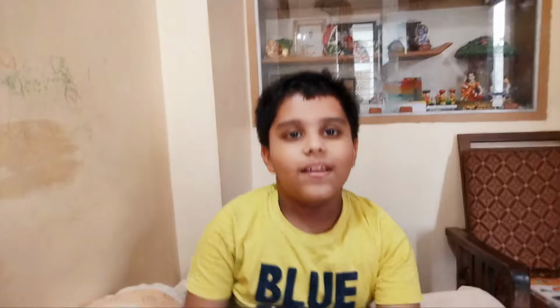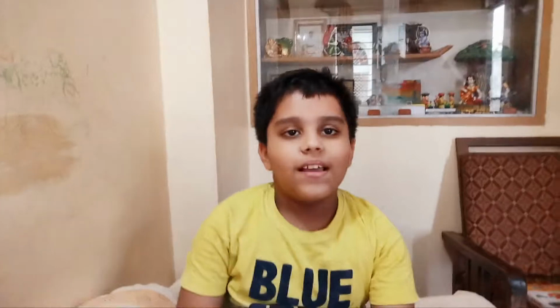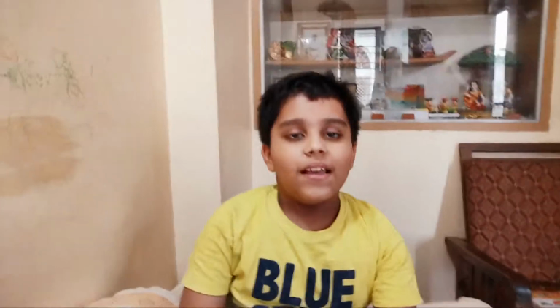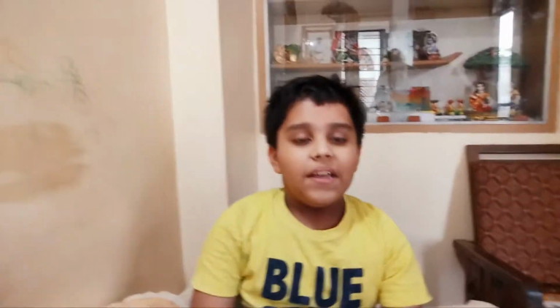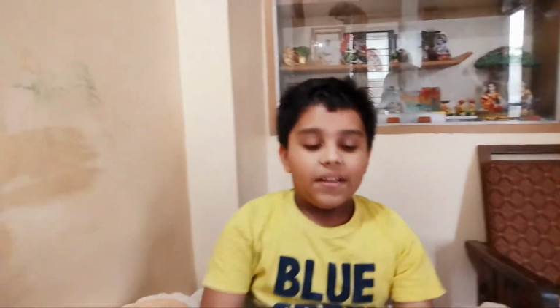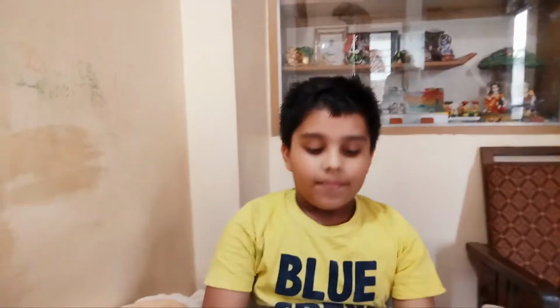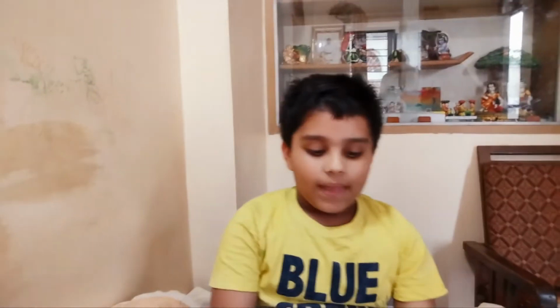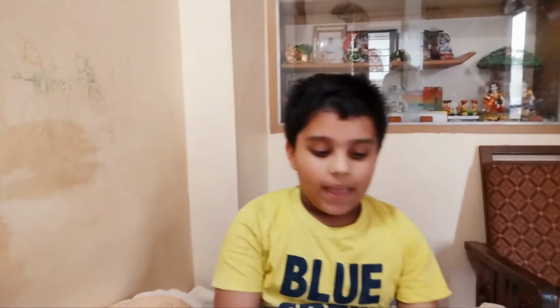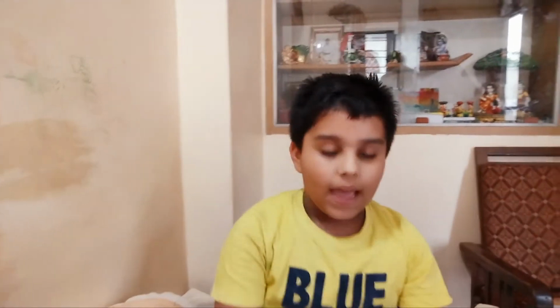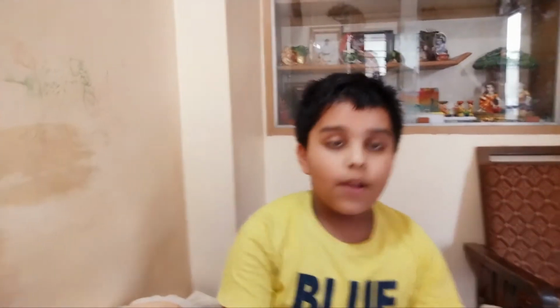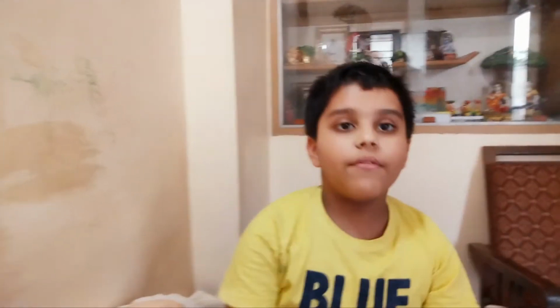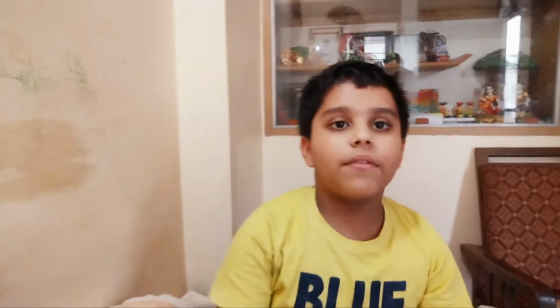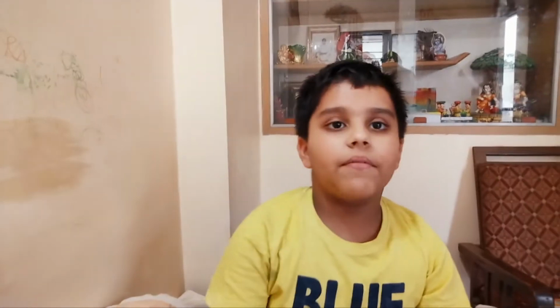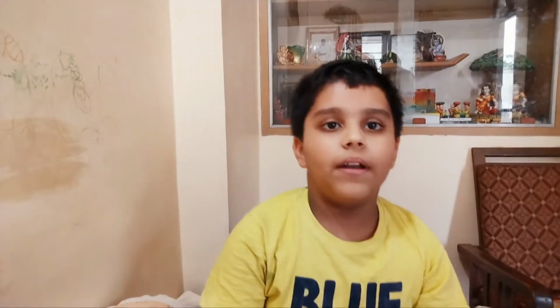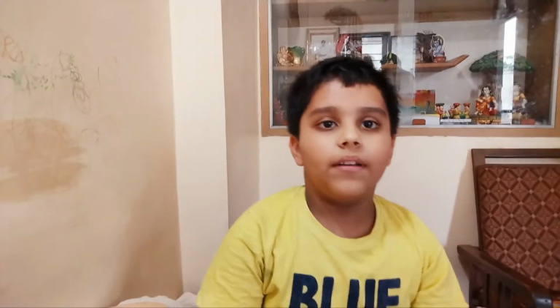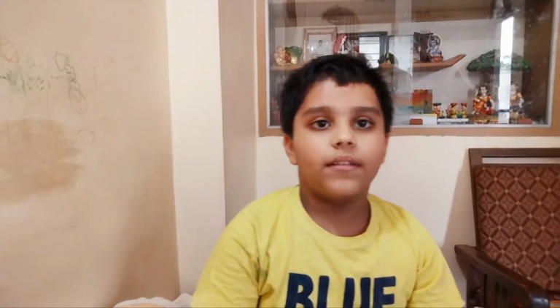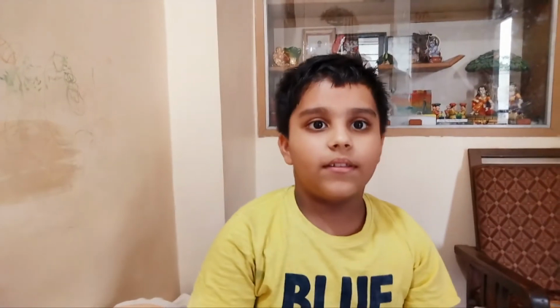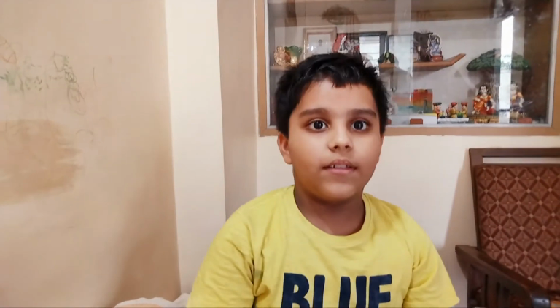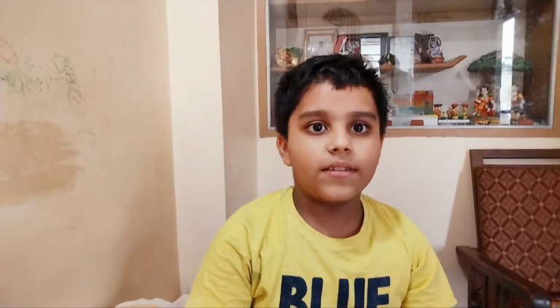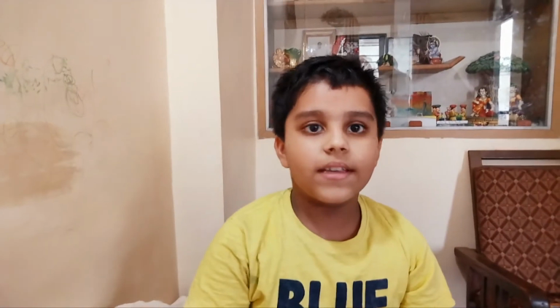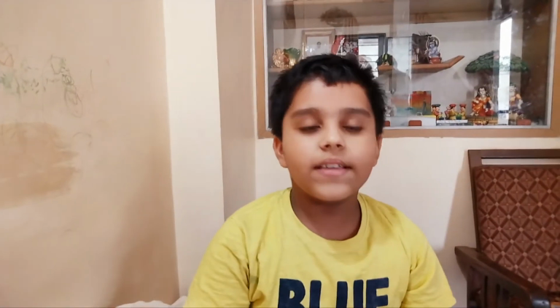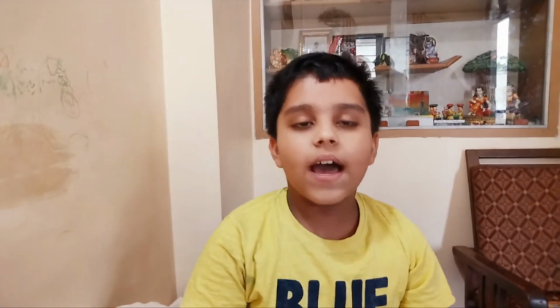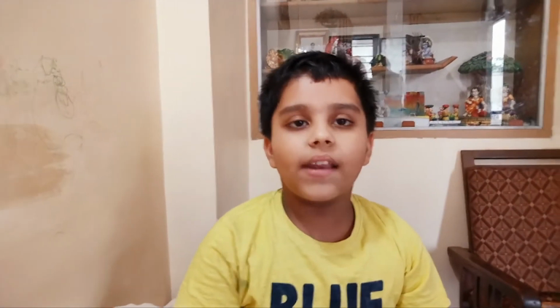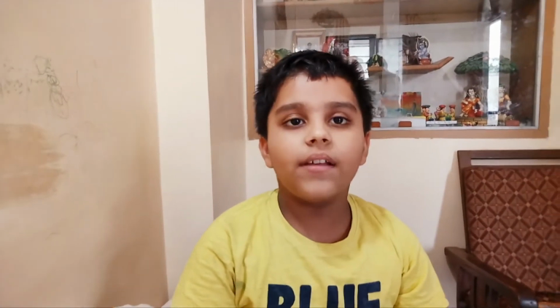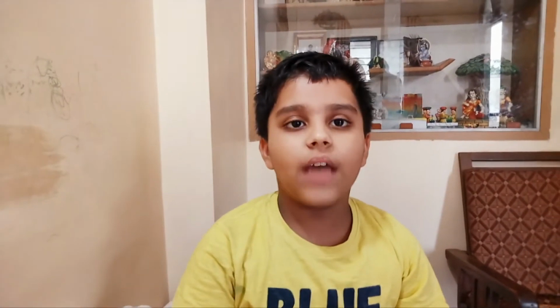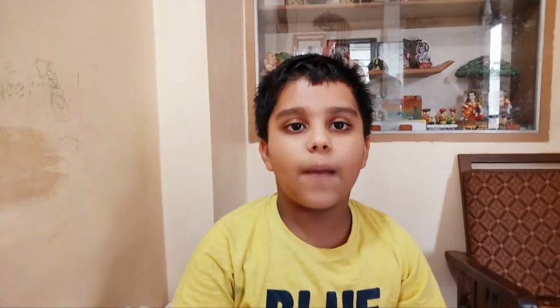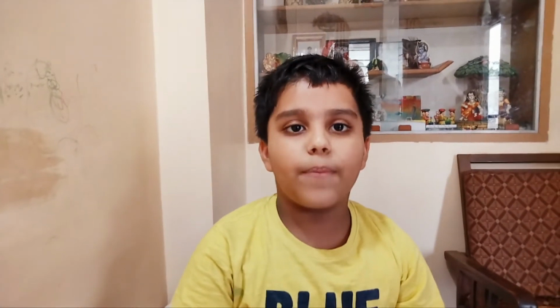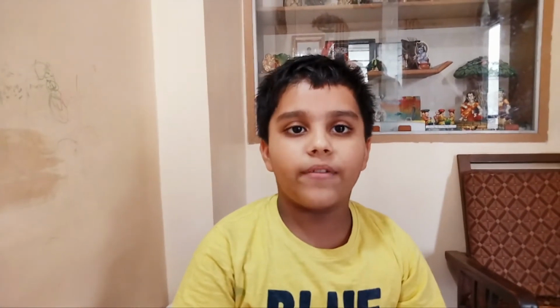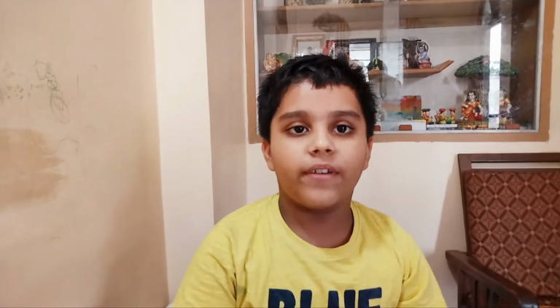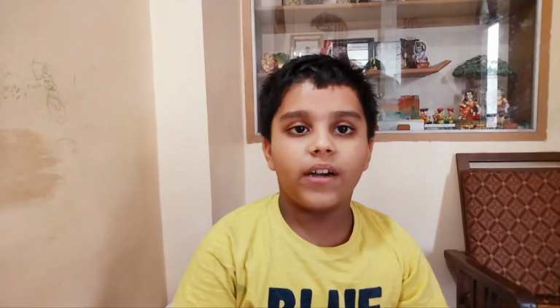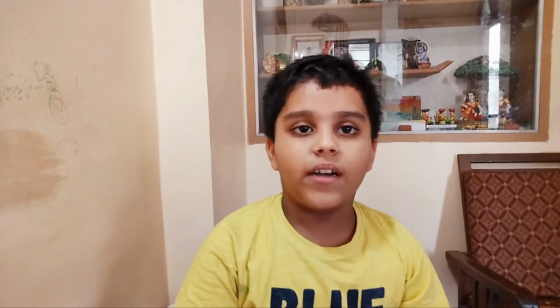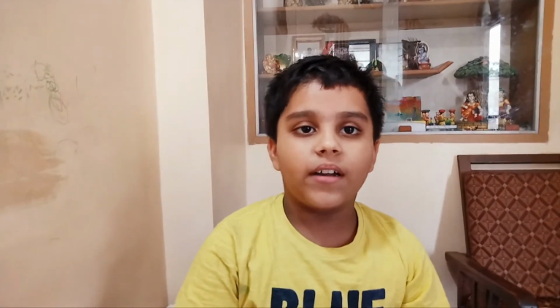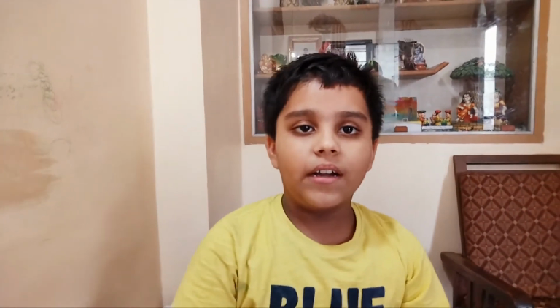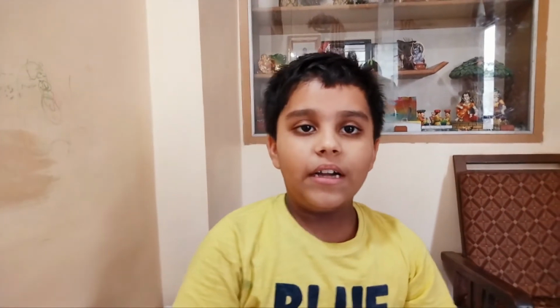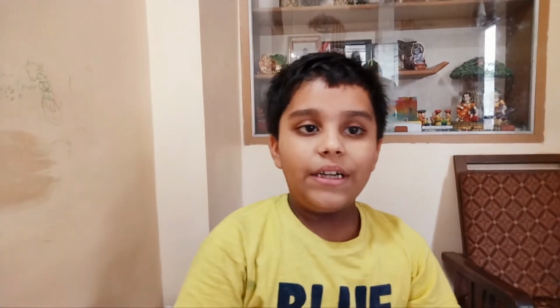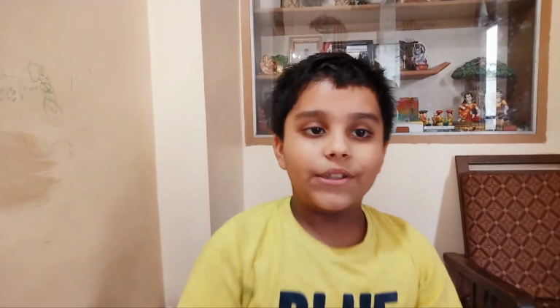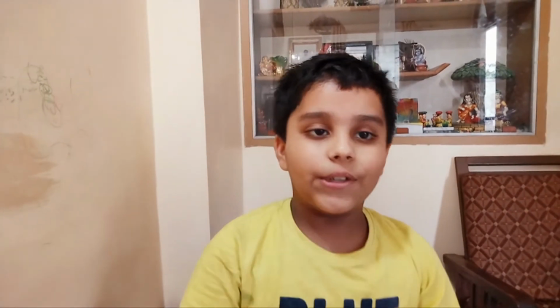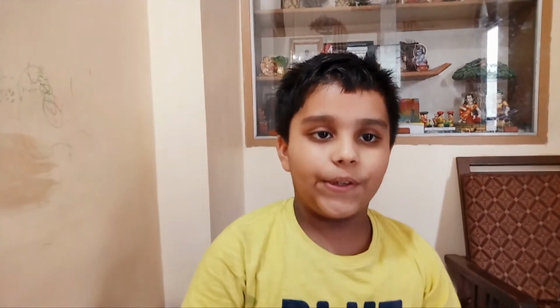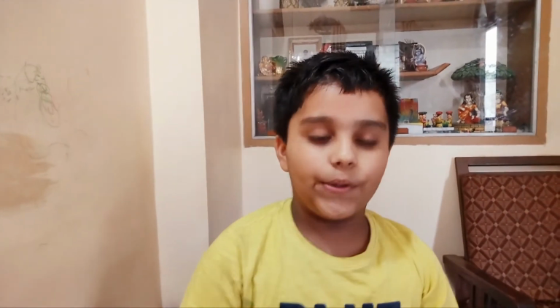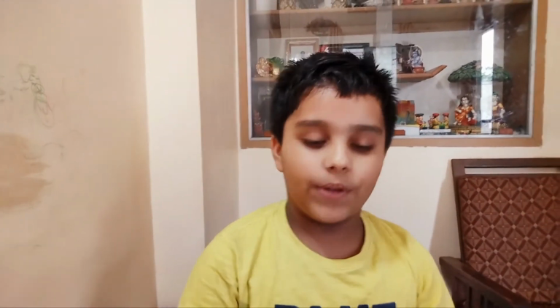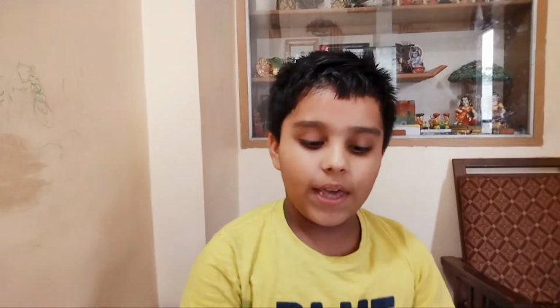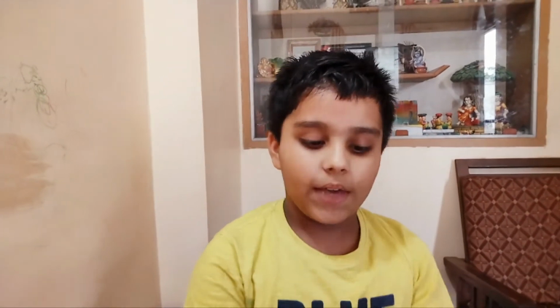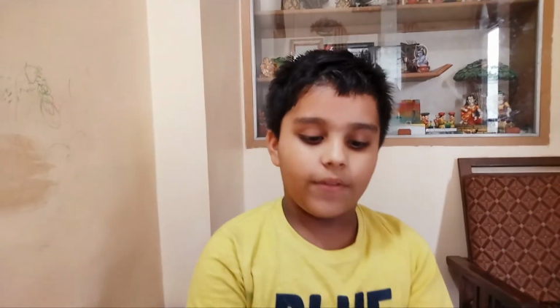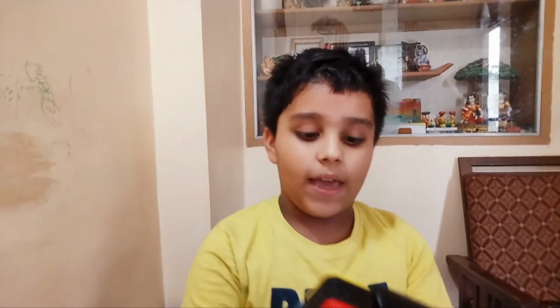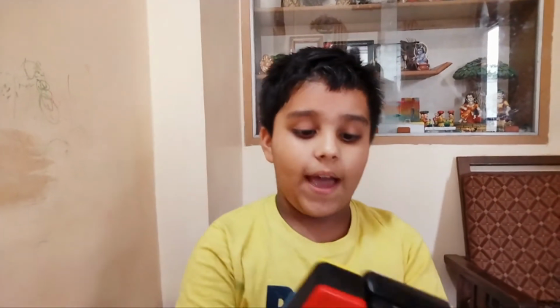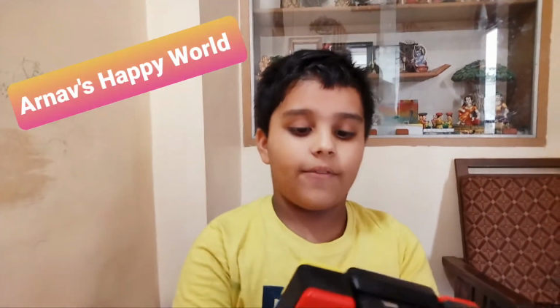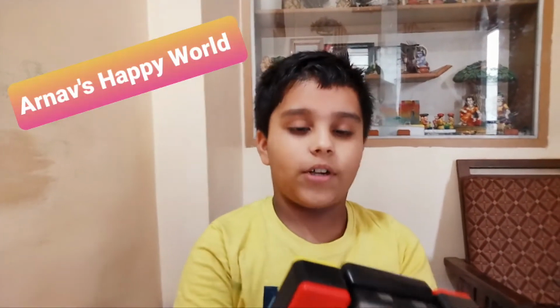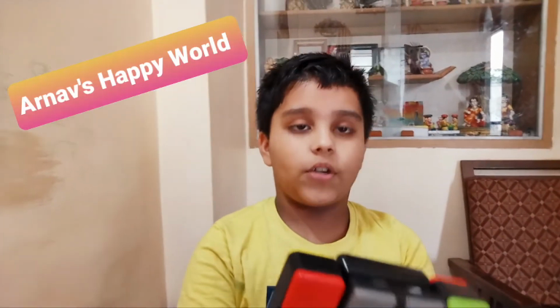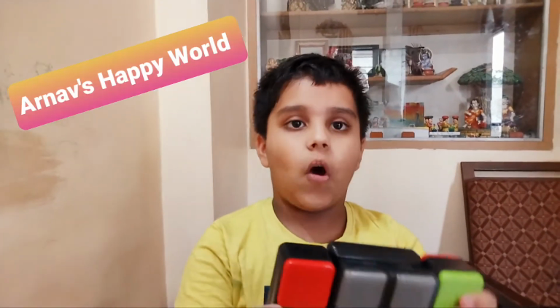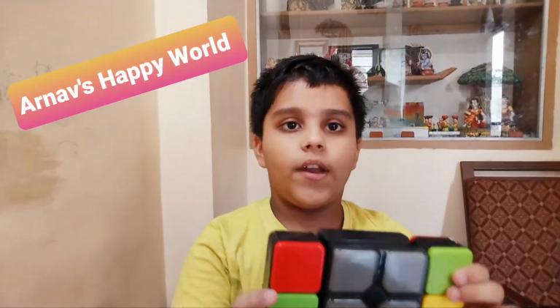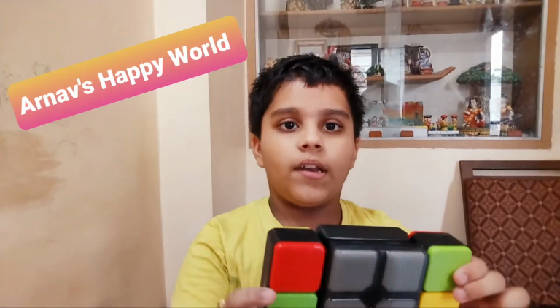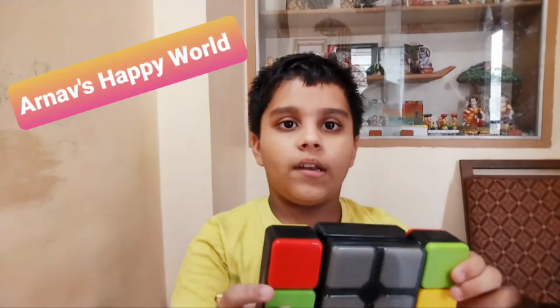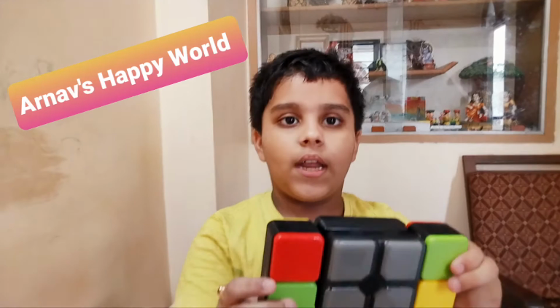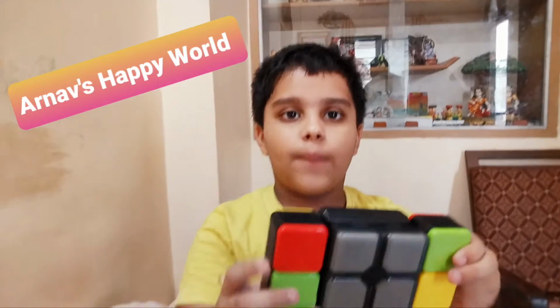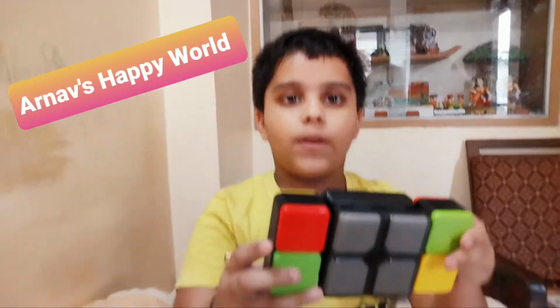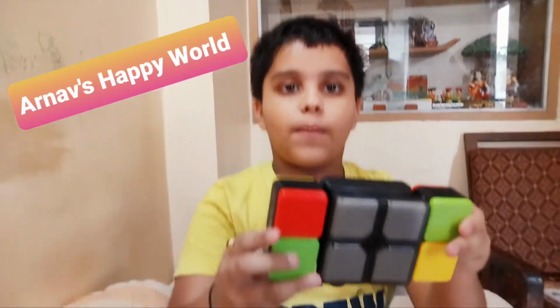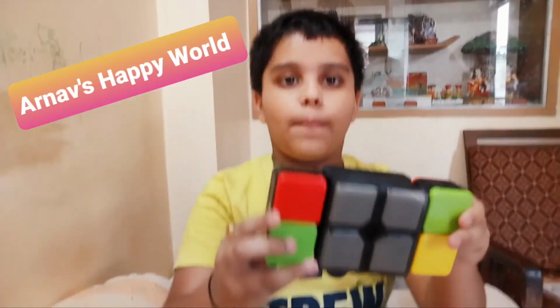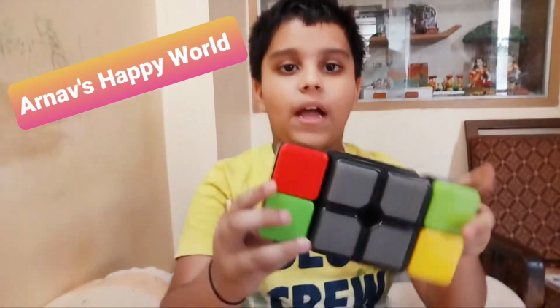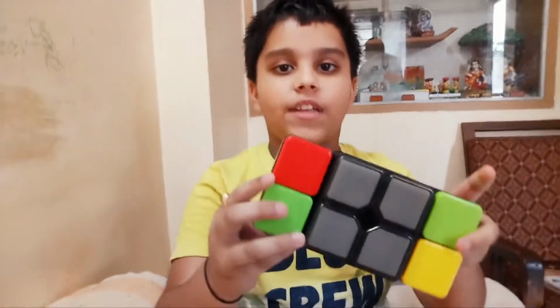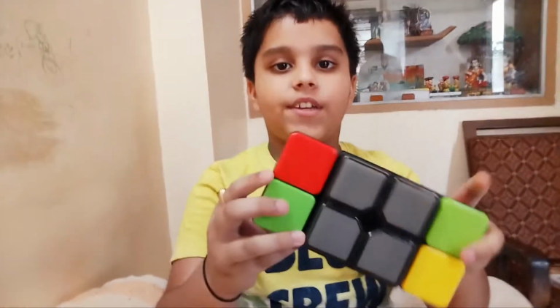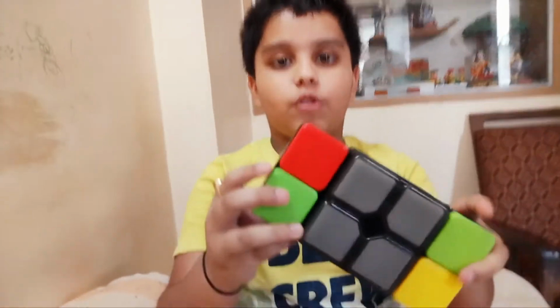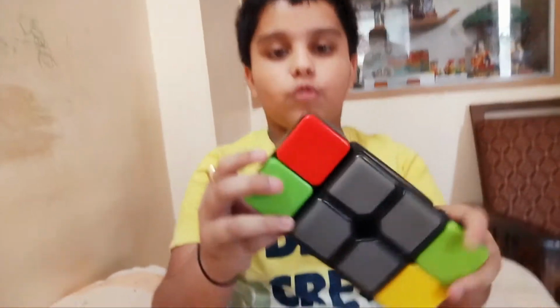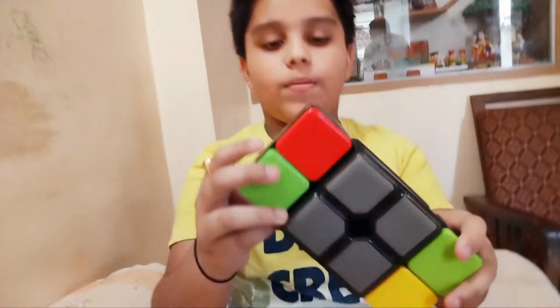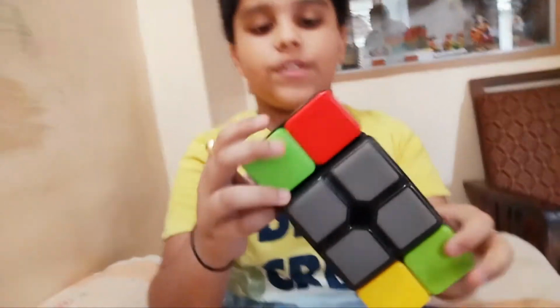Hello everyone, this is Arna's Happy World. So today we have a toy named Magic Rubik's Cube.